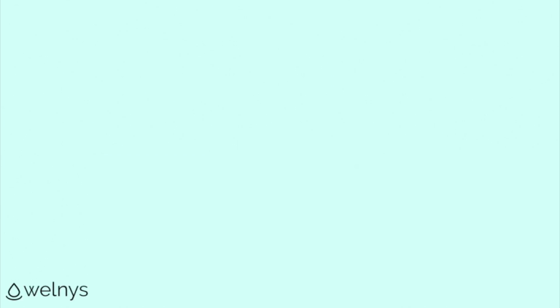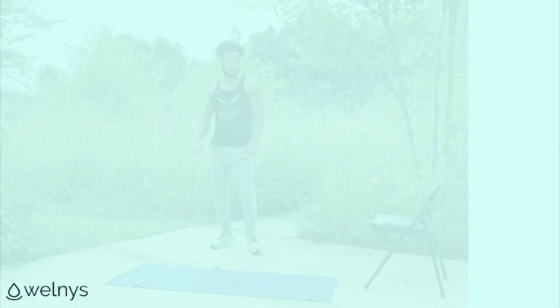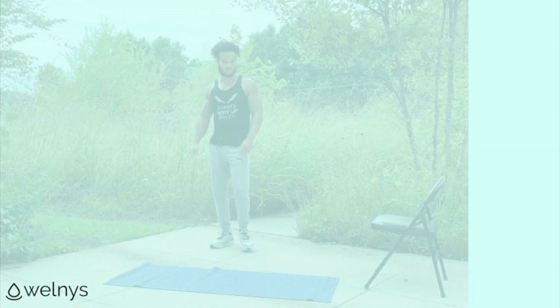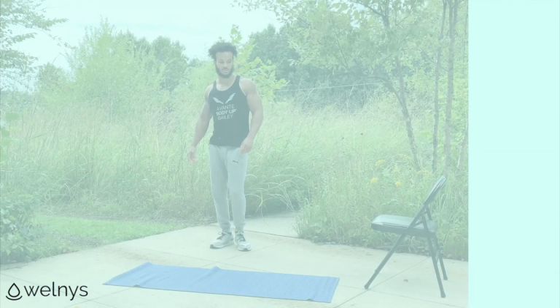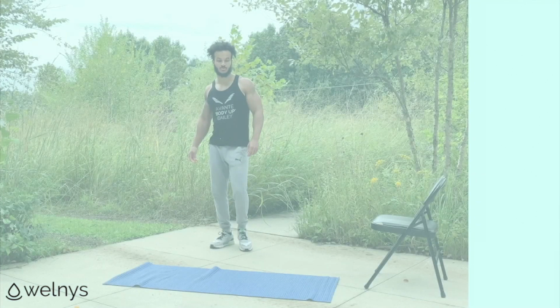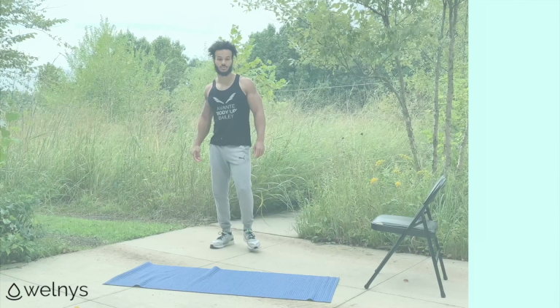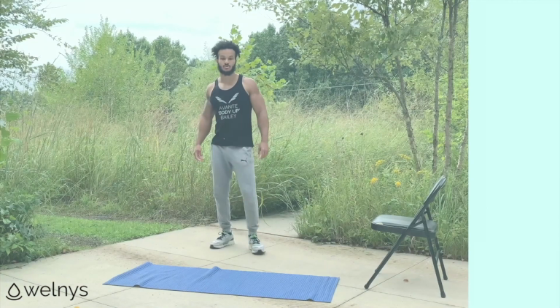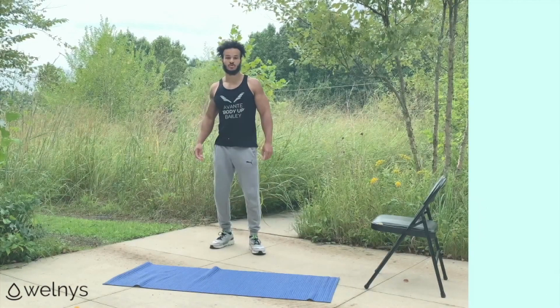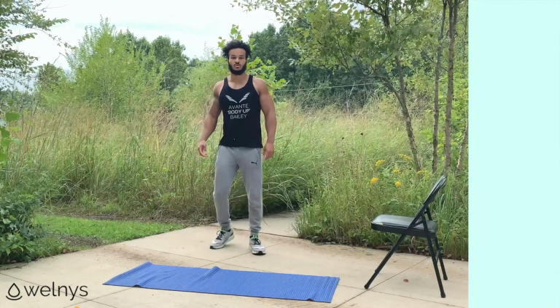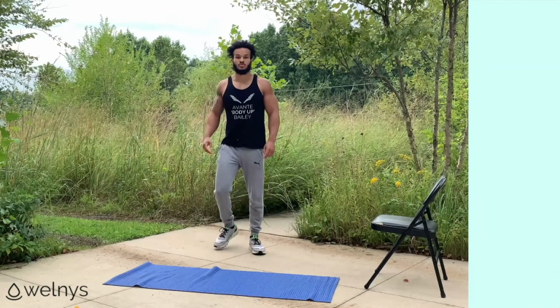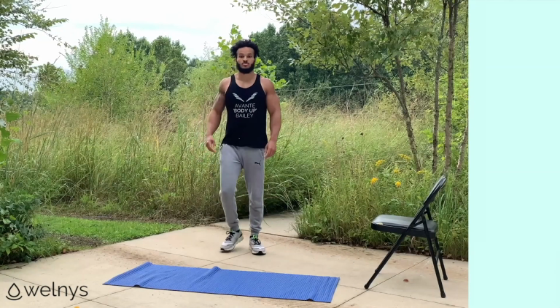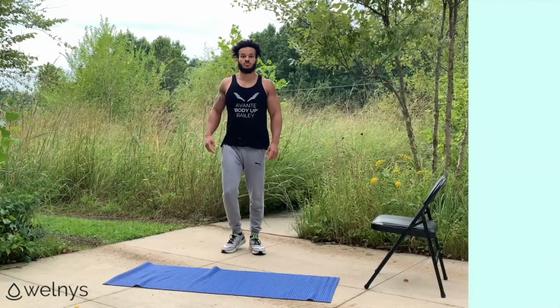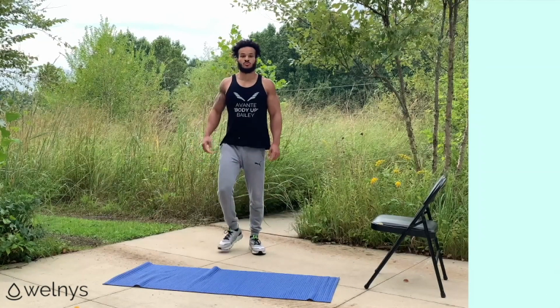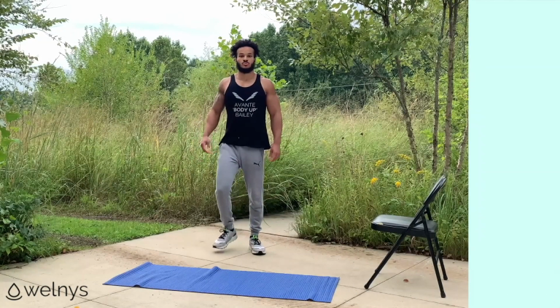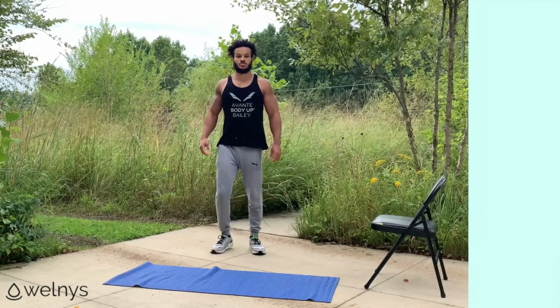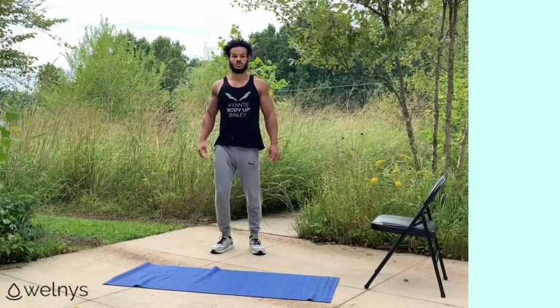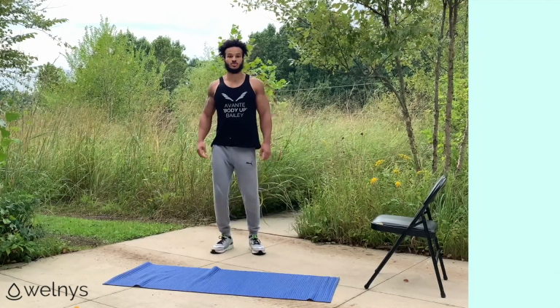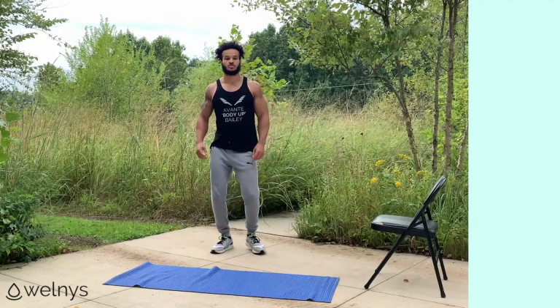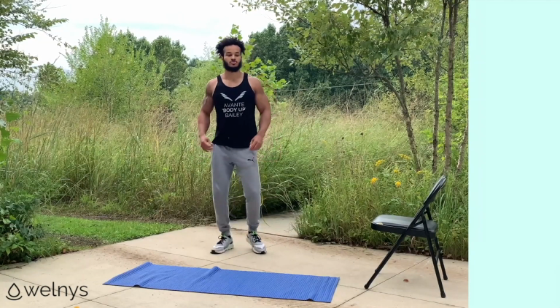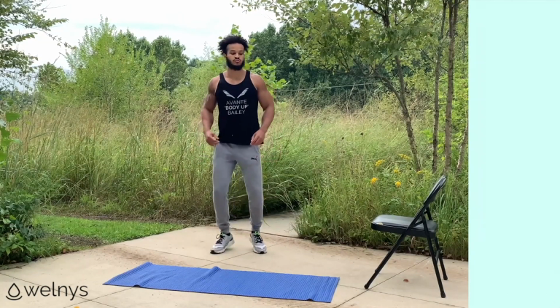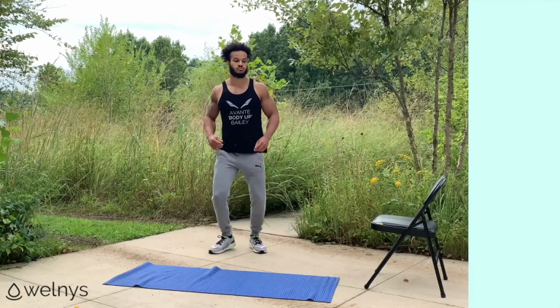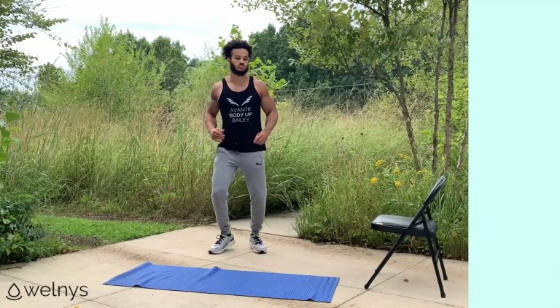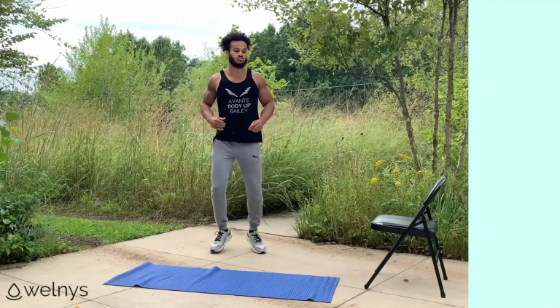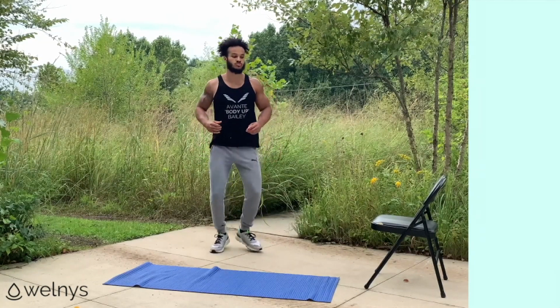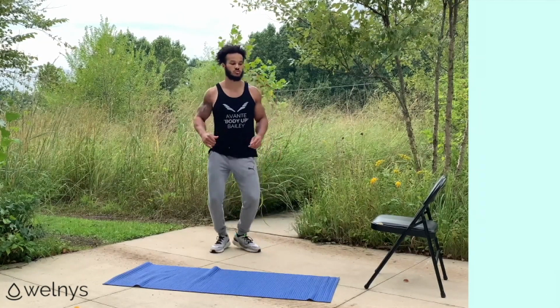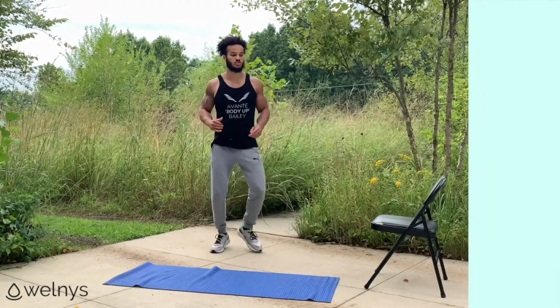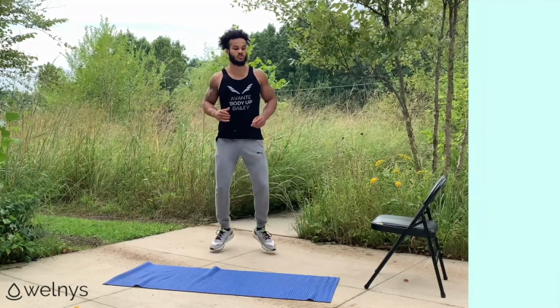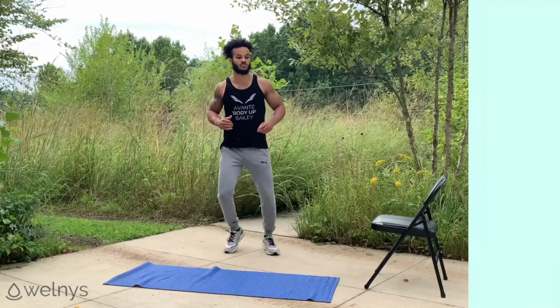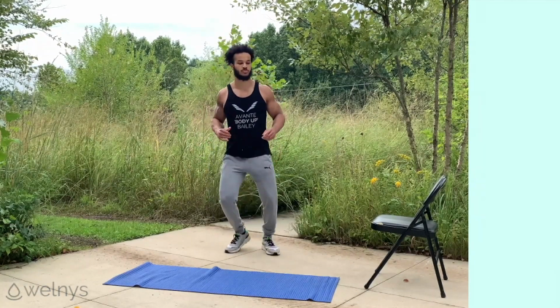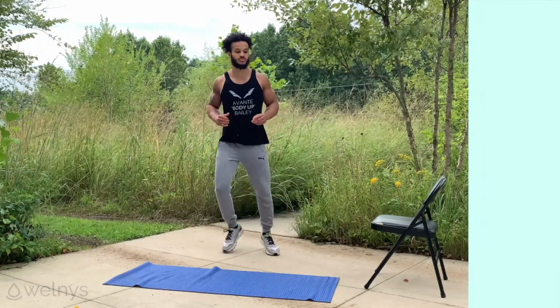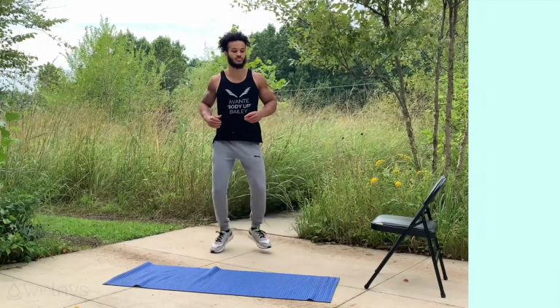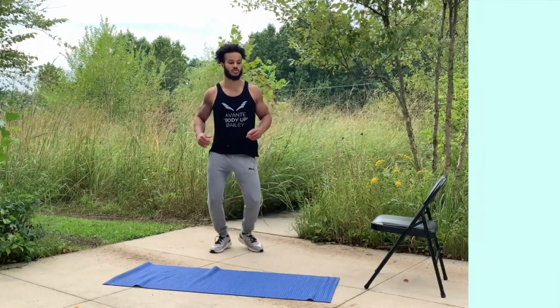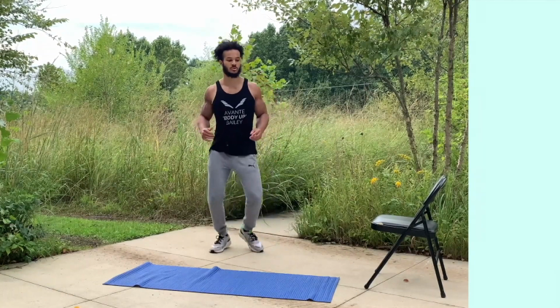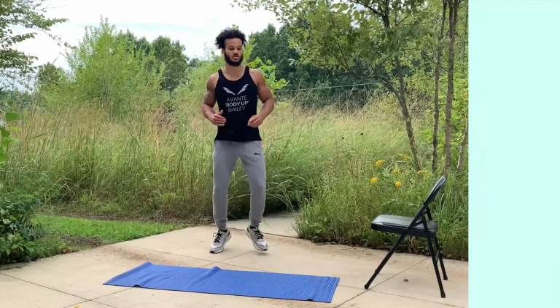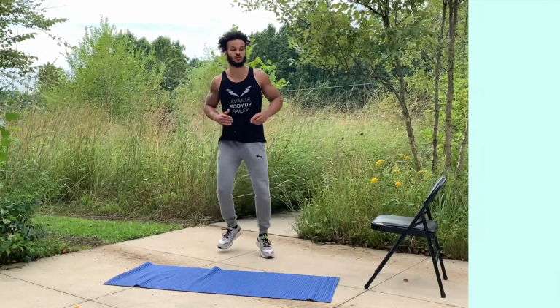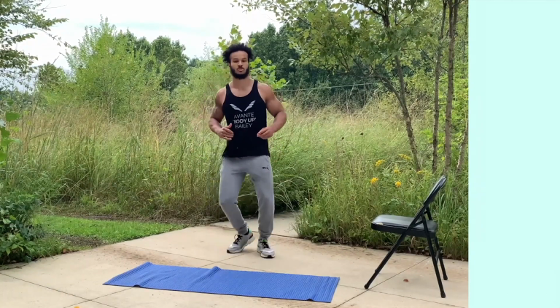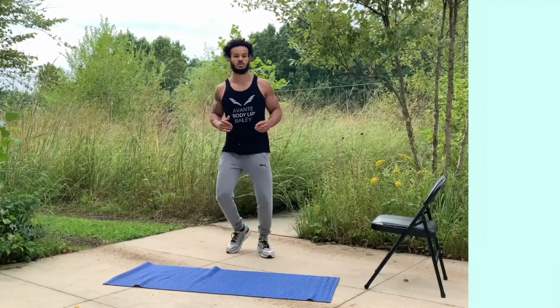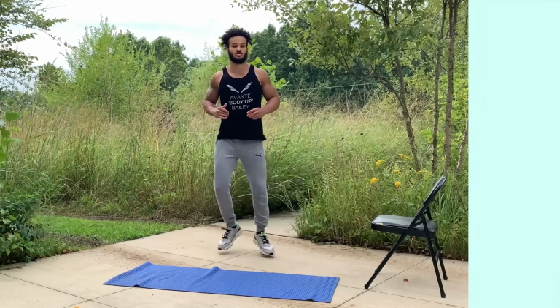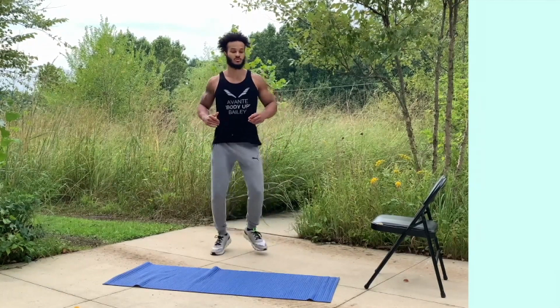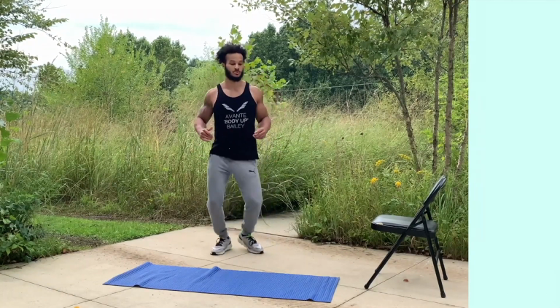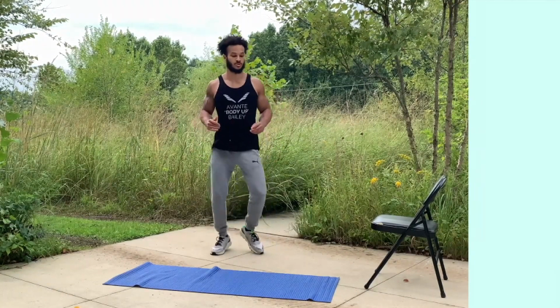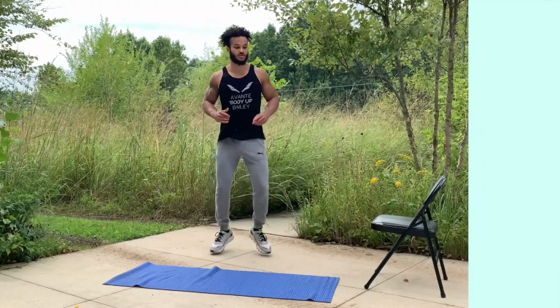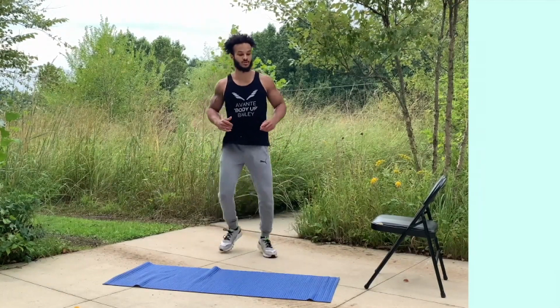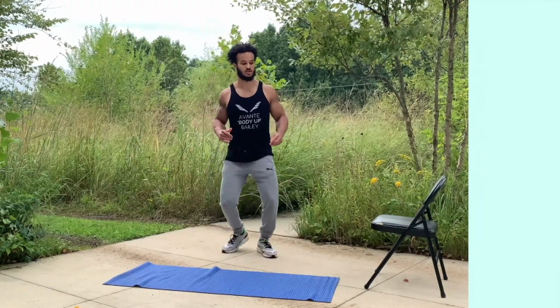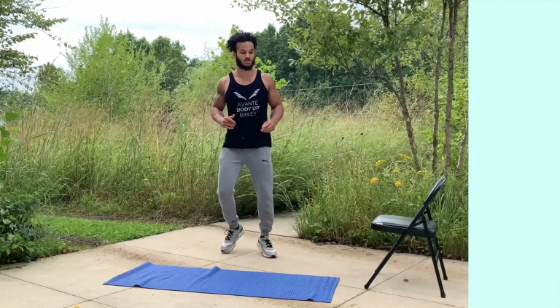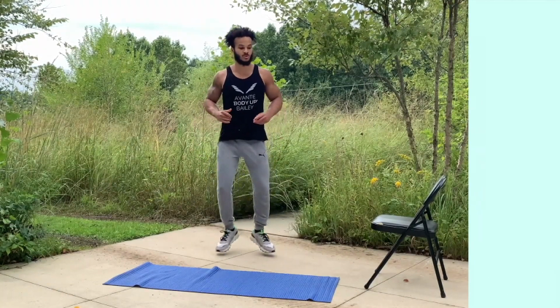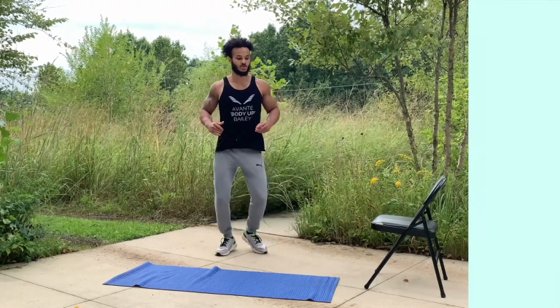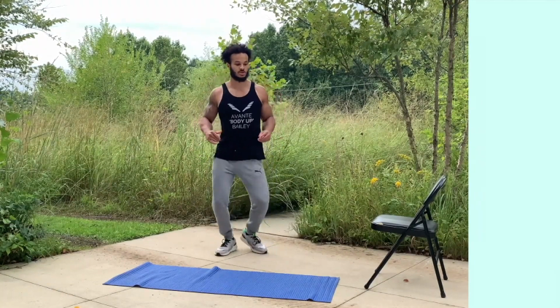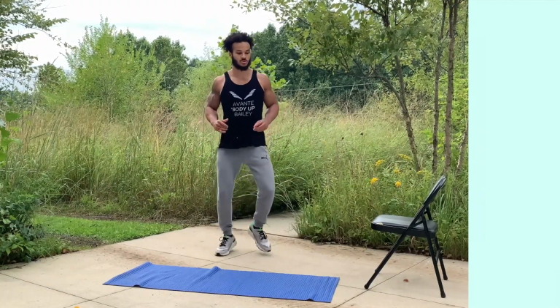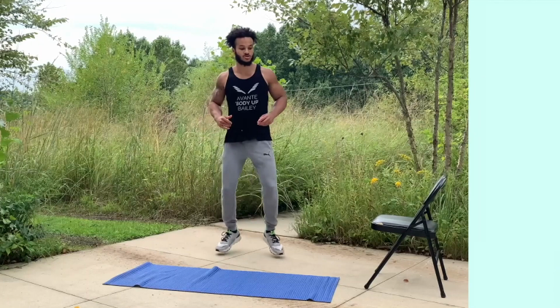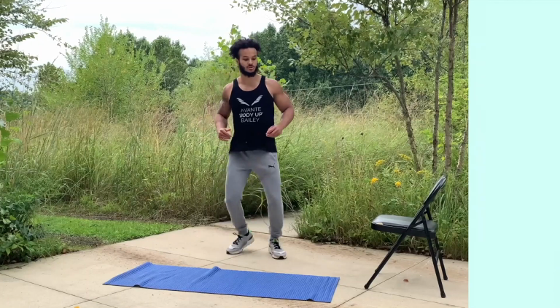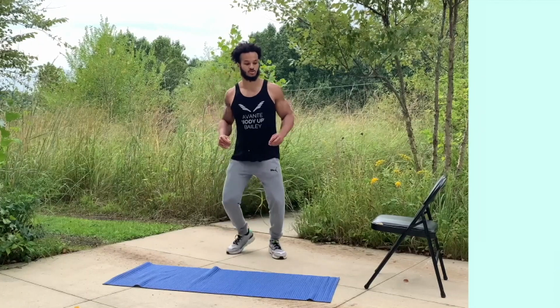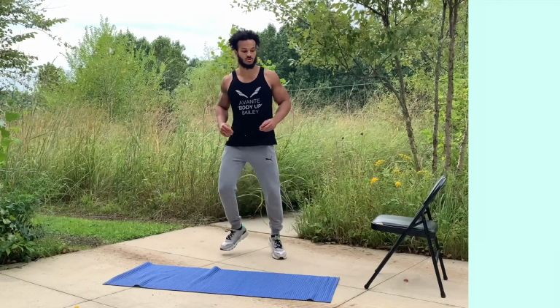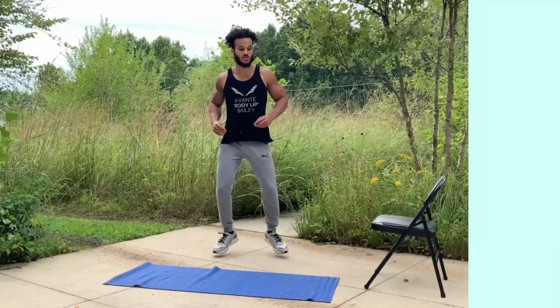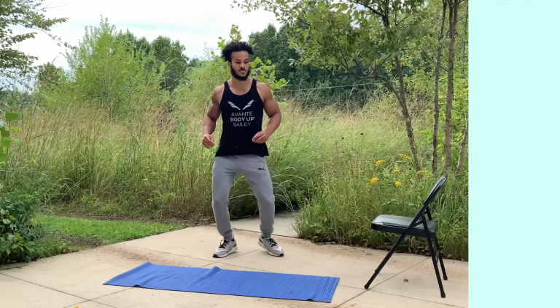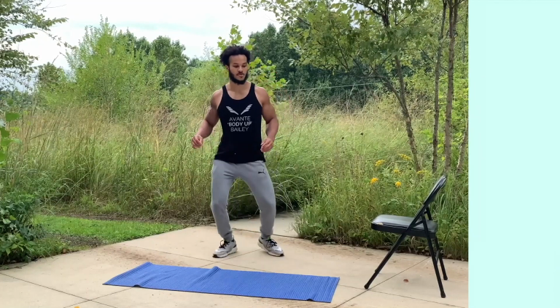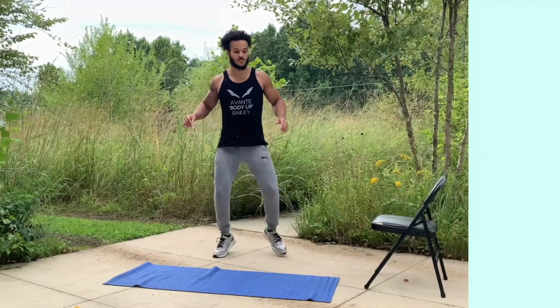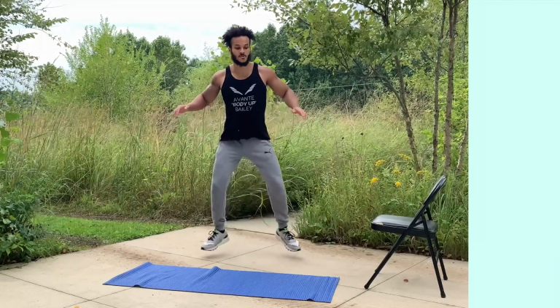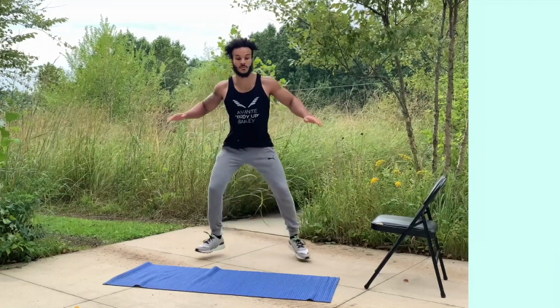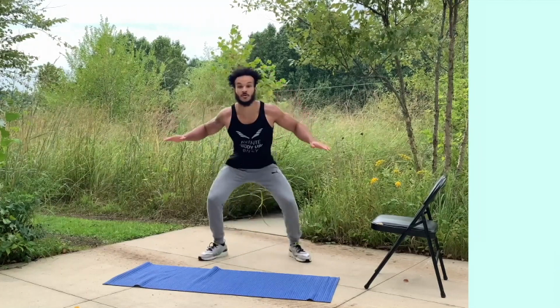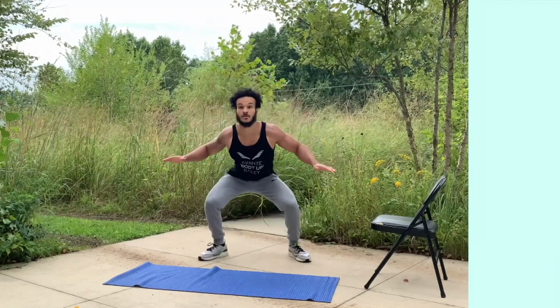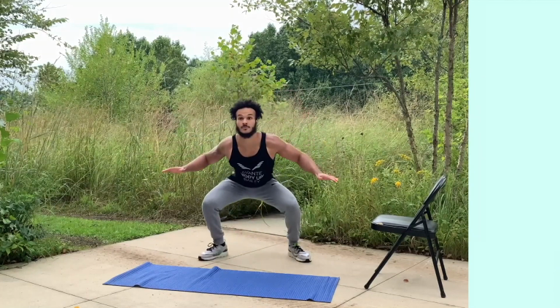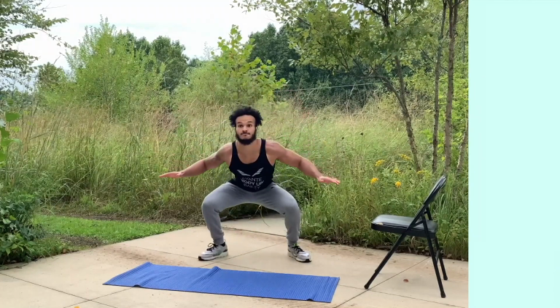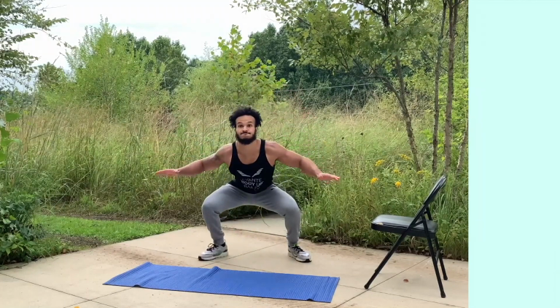Look, no matter how tough this gets, just remember you have five minutes. We're going to kick everything off with some jump squats. We're going to begin in three, two, and go.